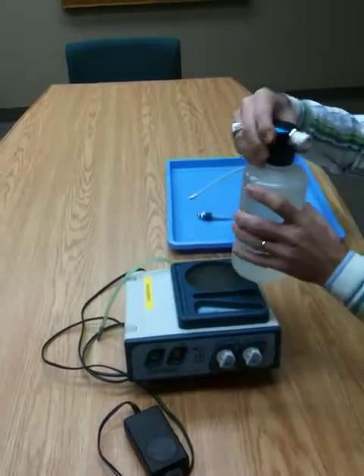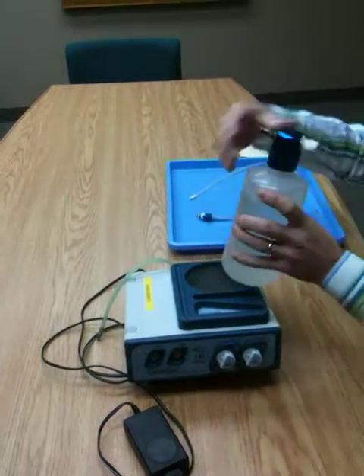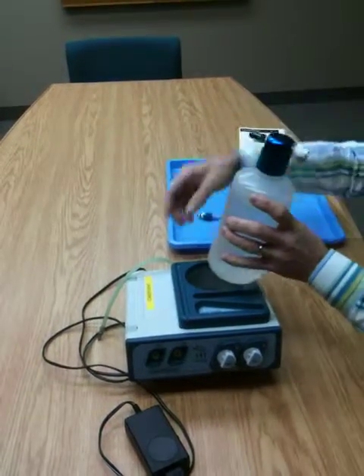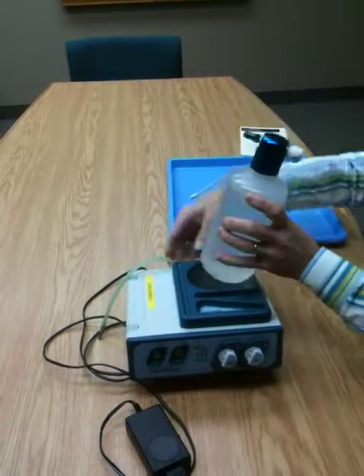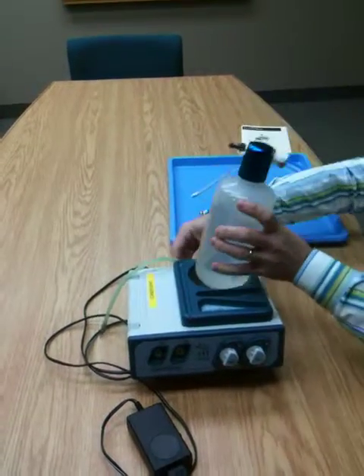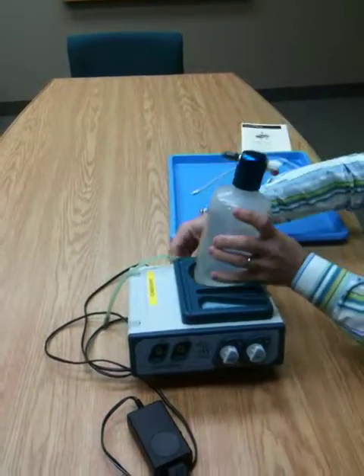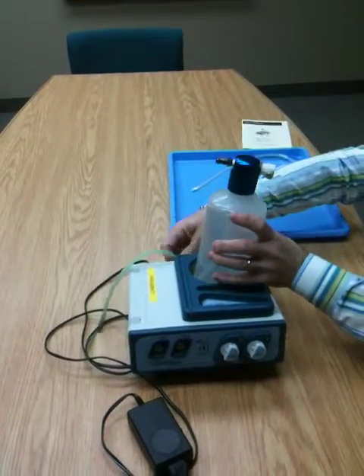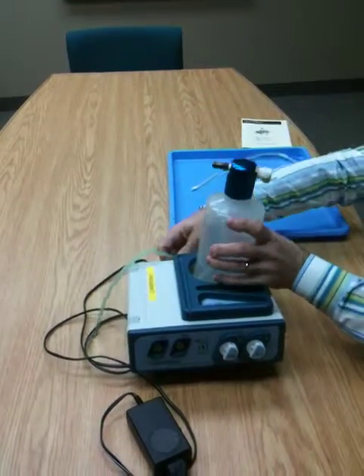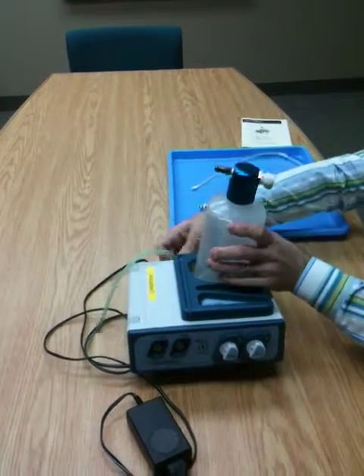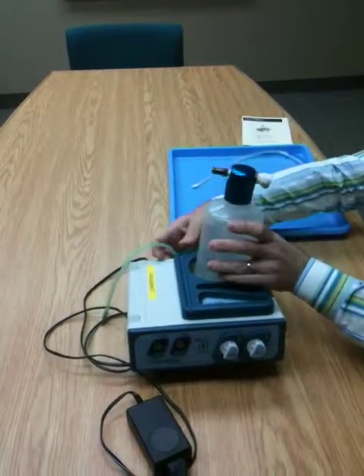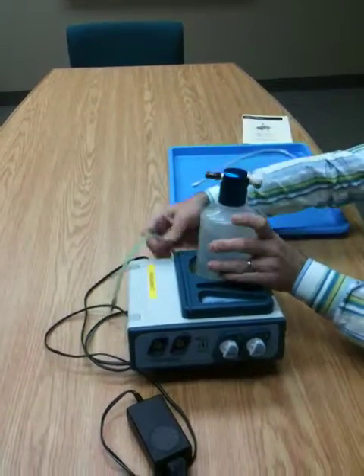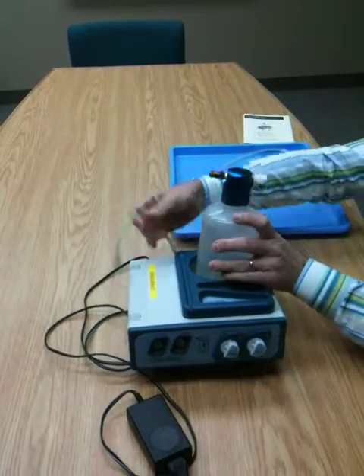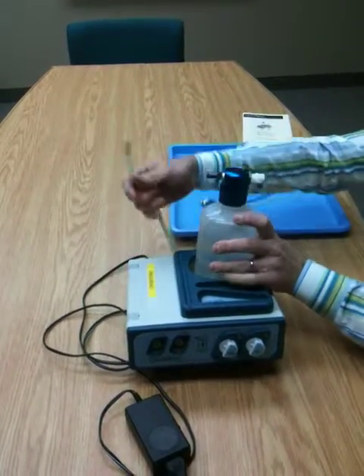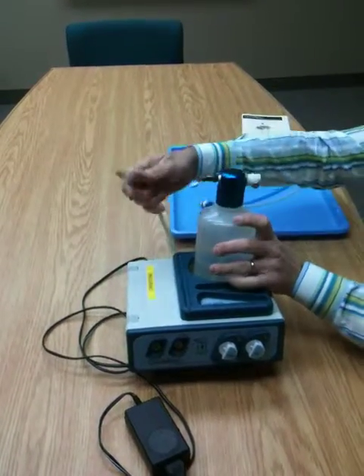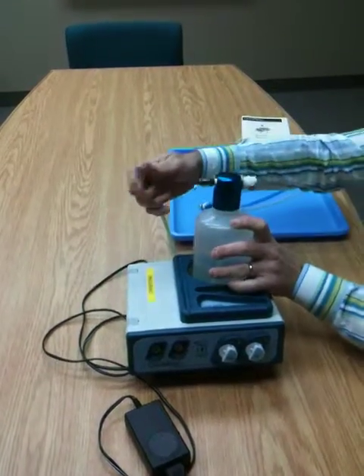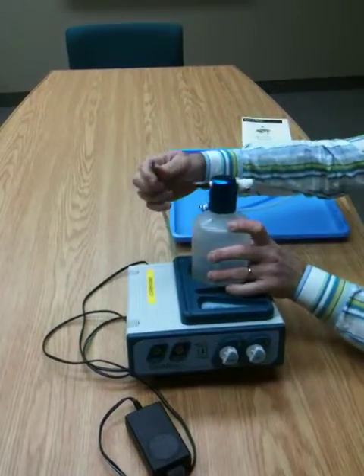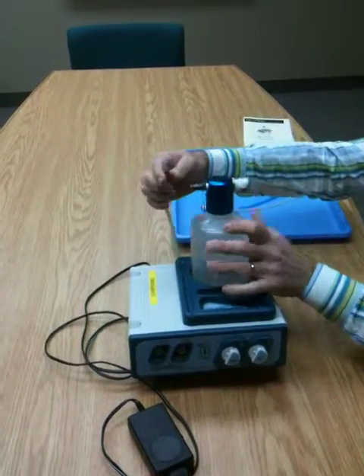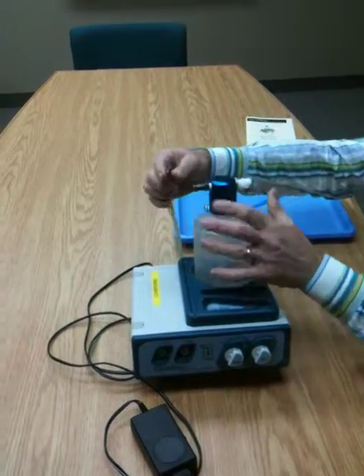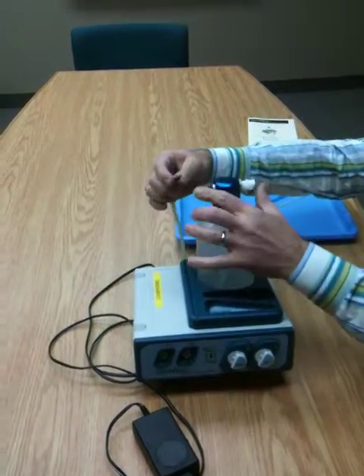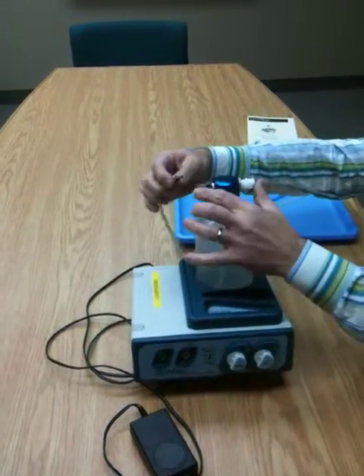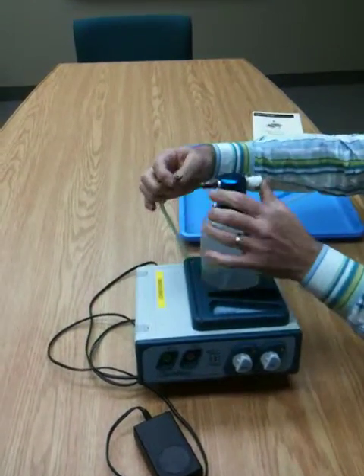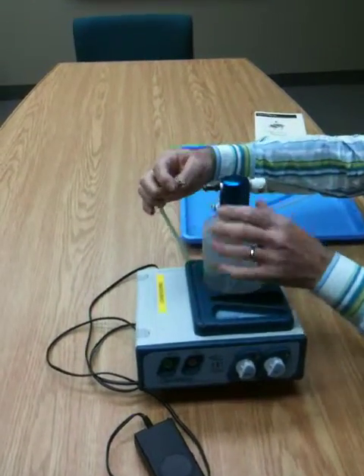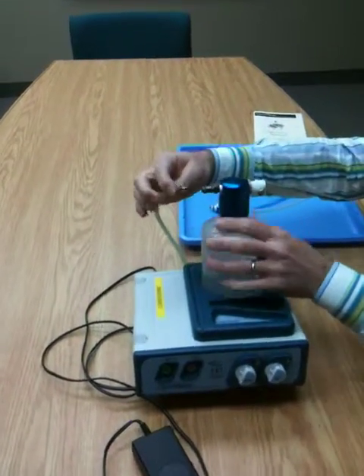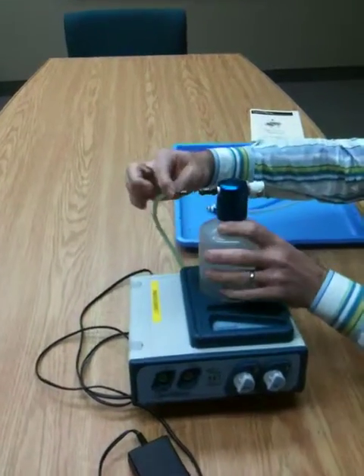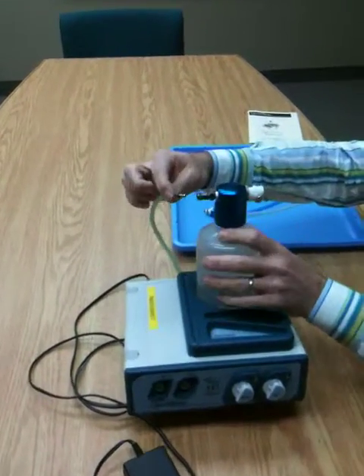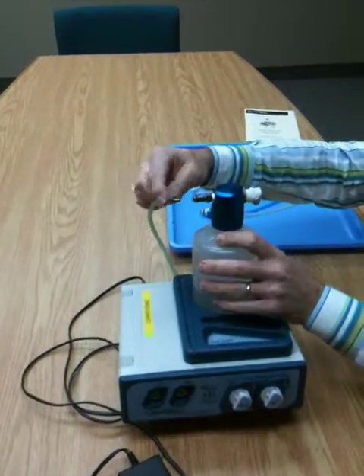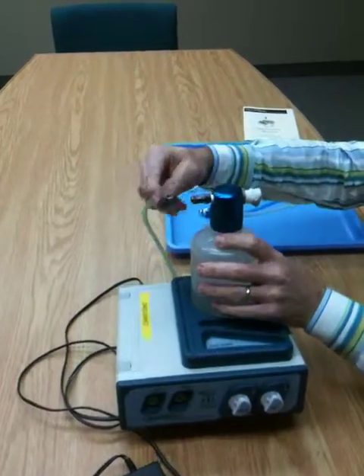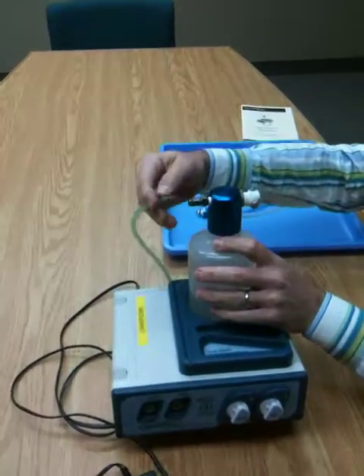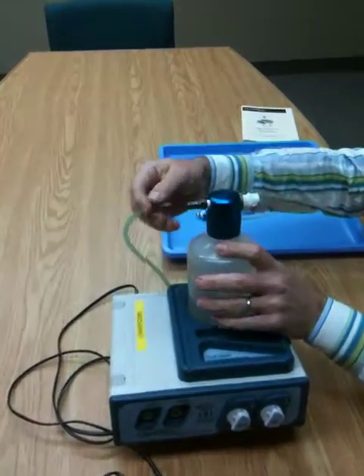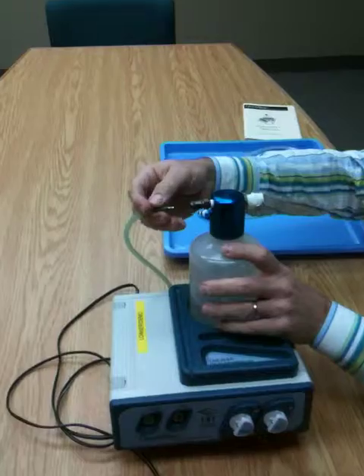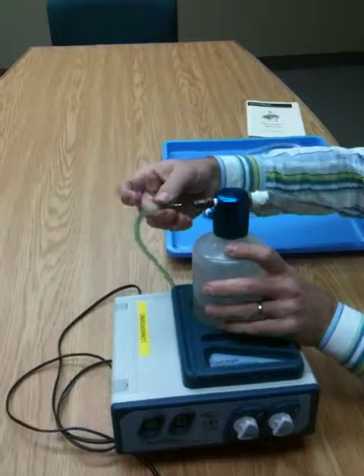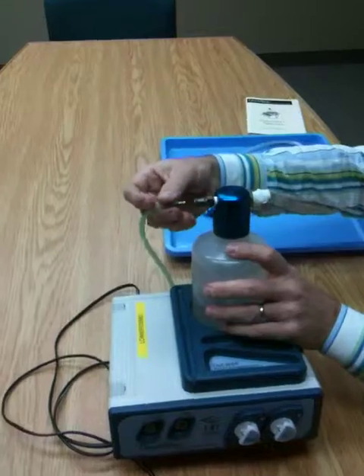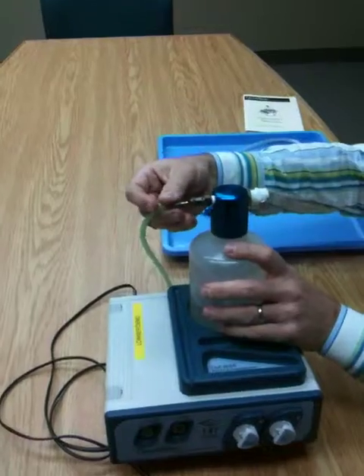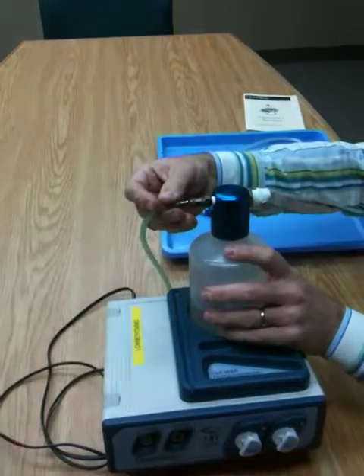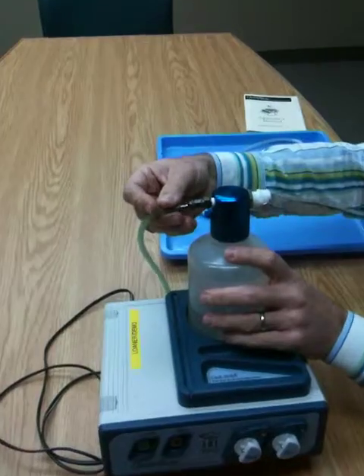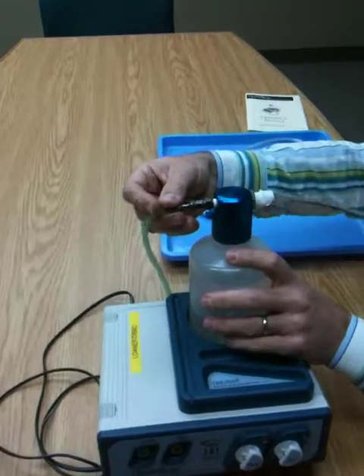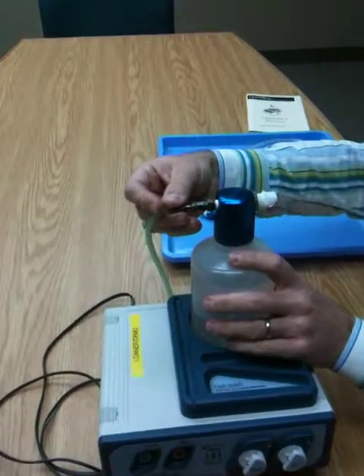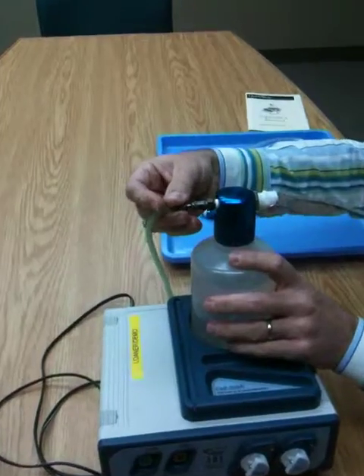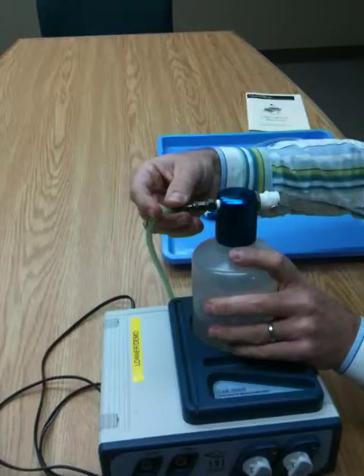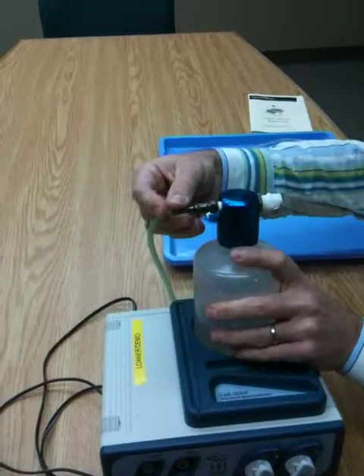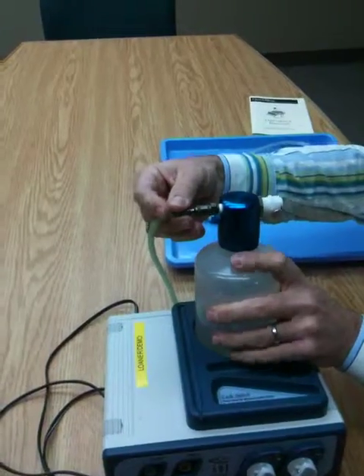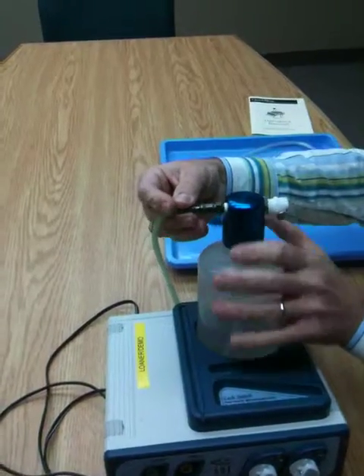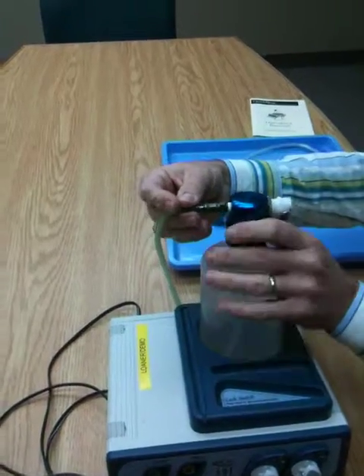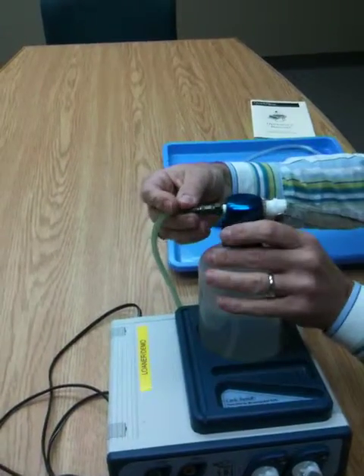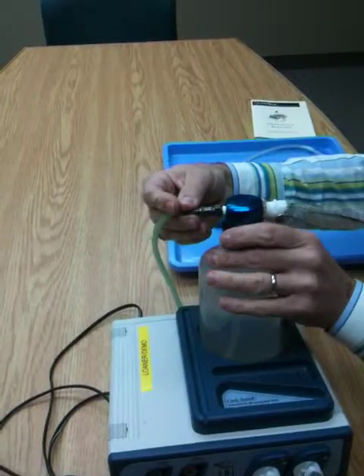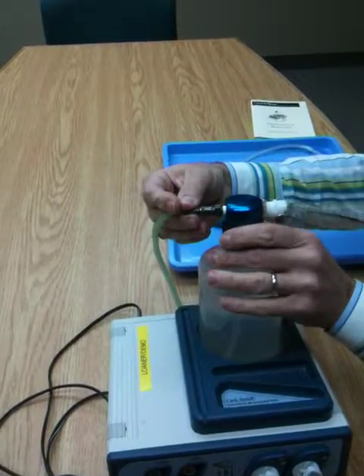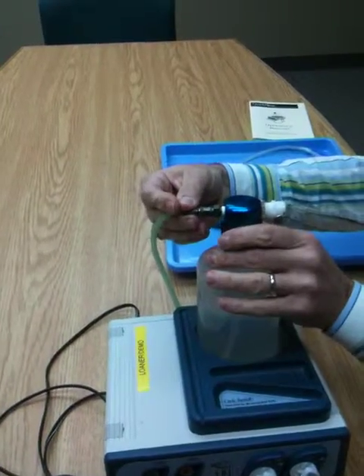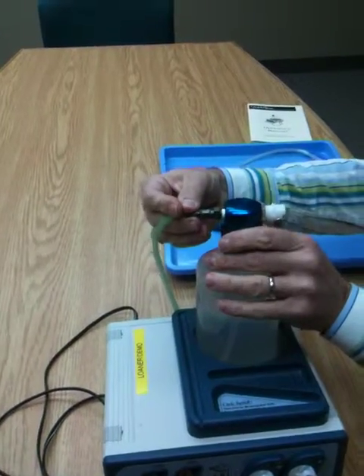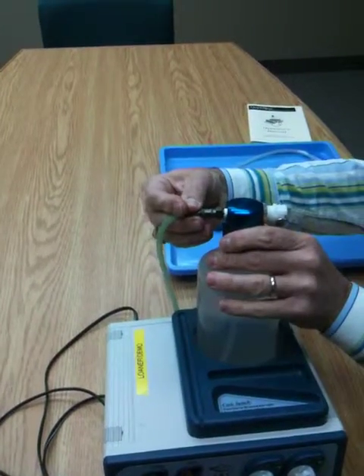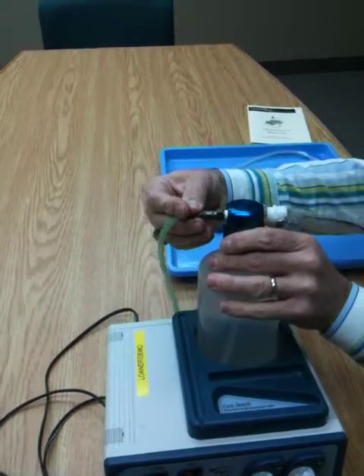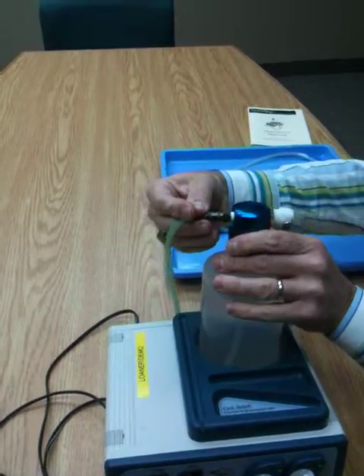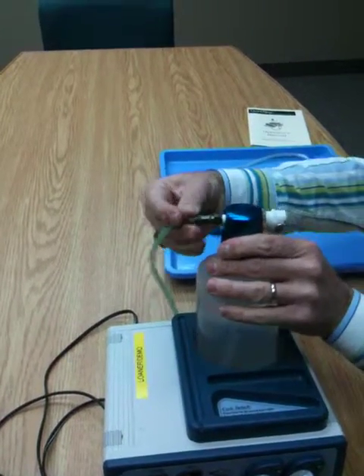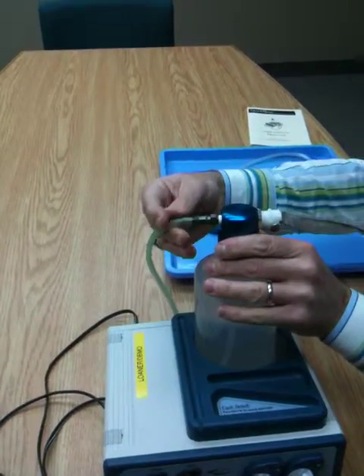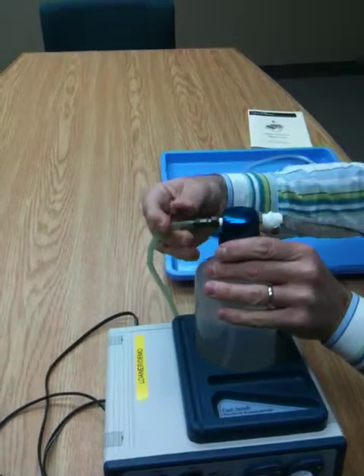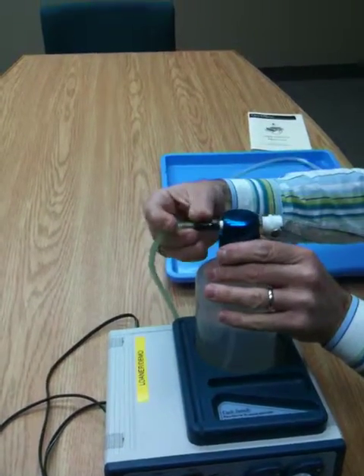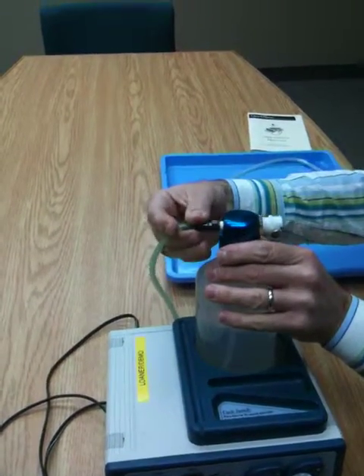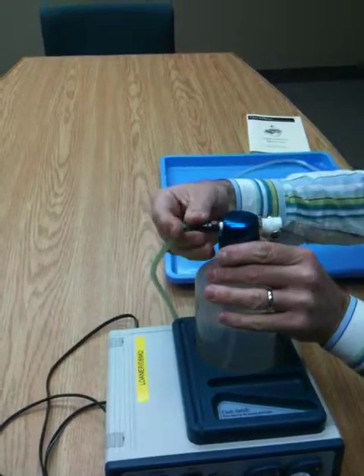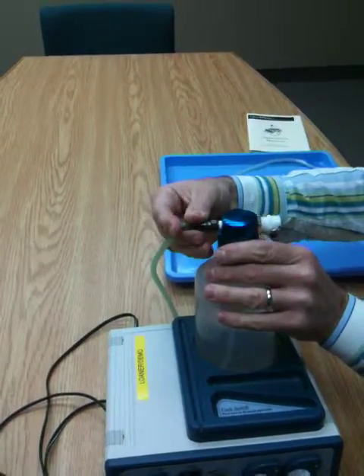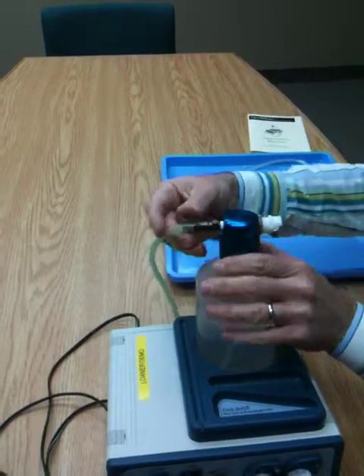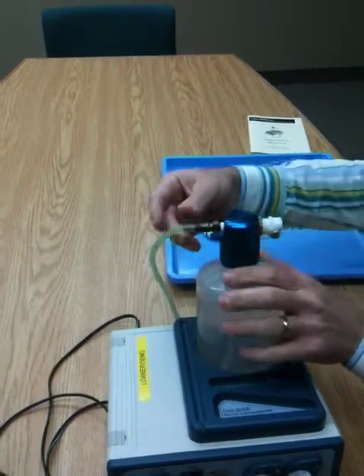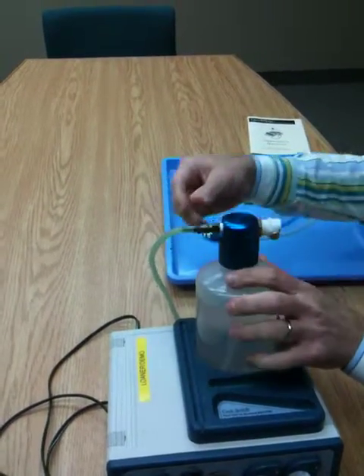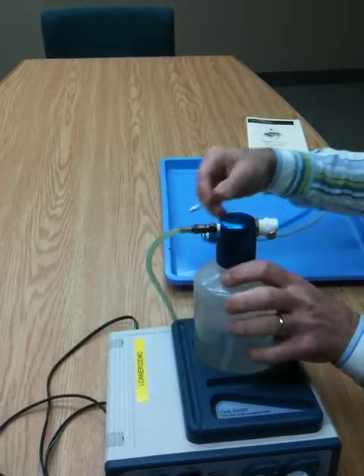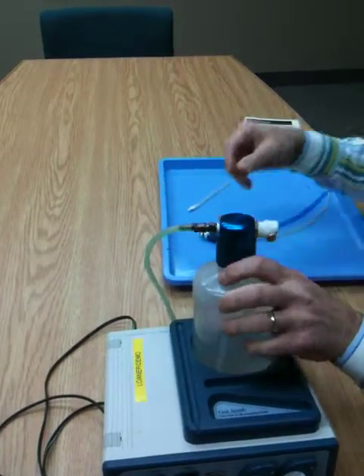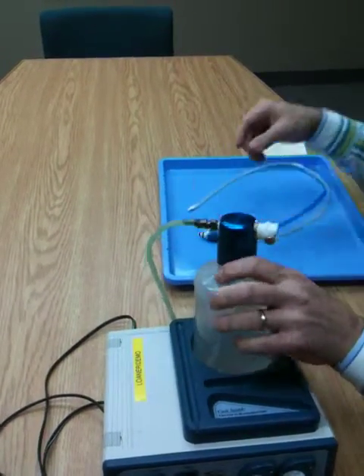There's a quick connect — a metal one on the back for the green tubing. Snap it in until it clicks.